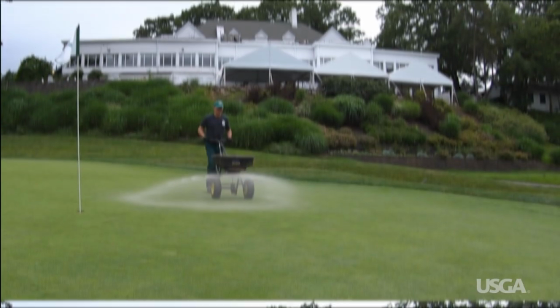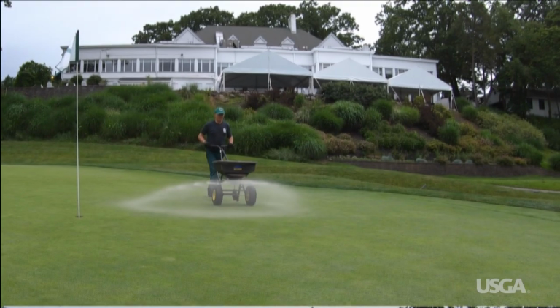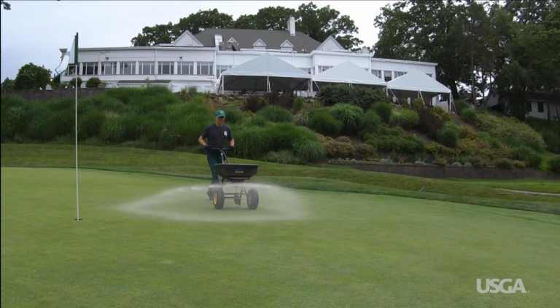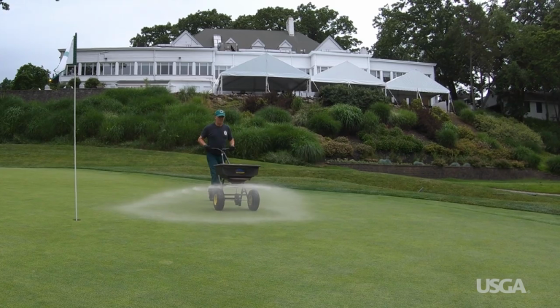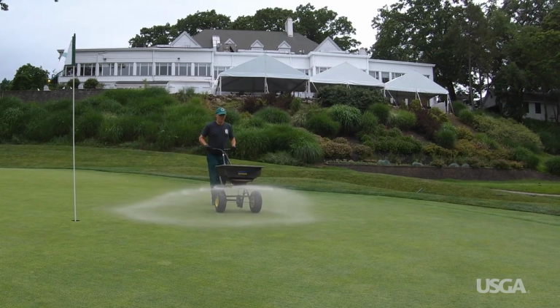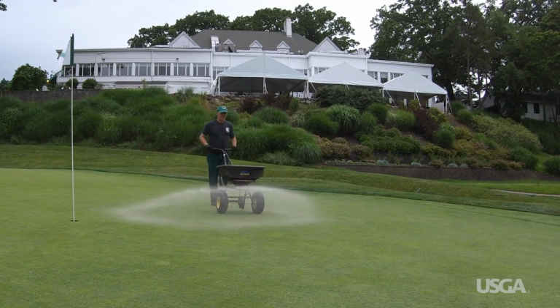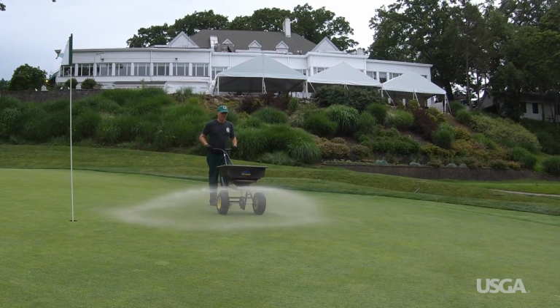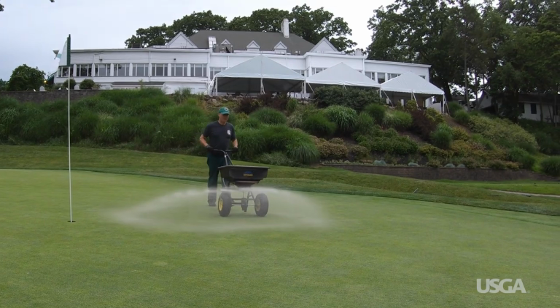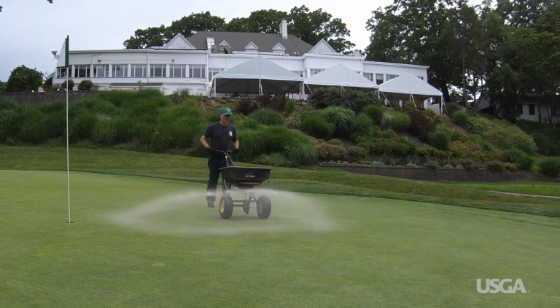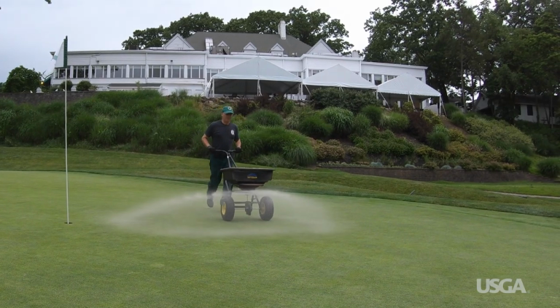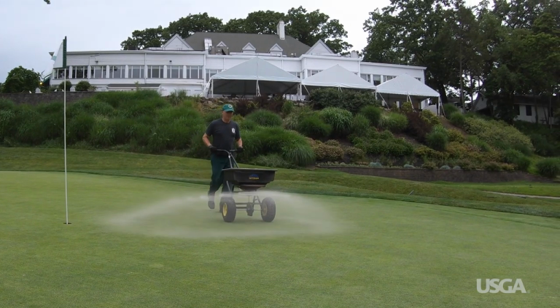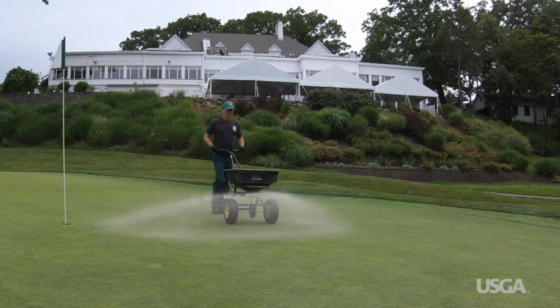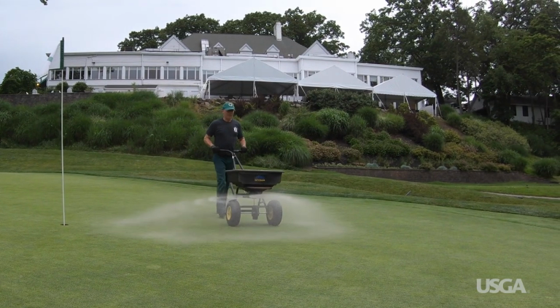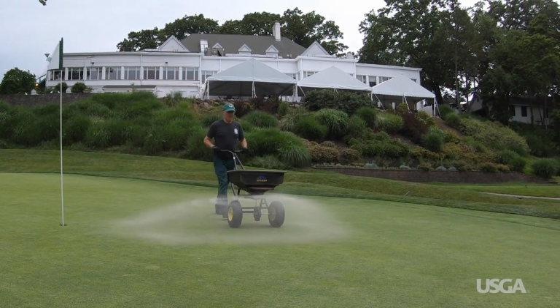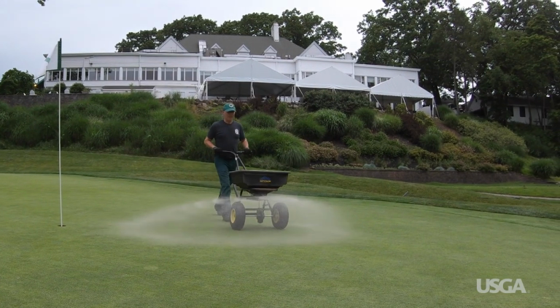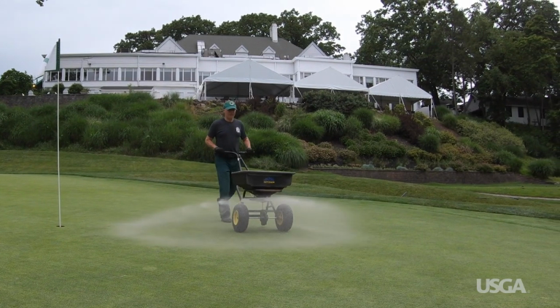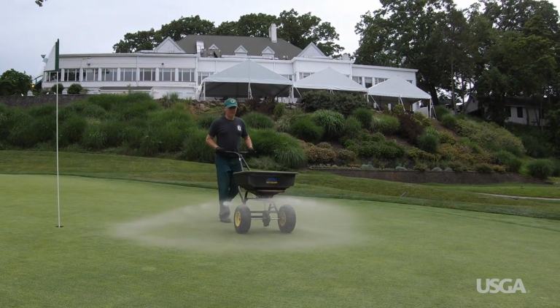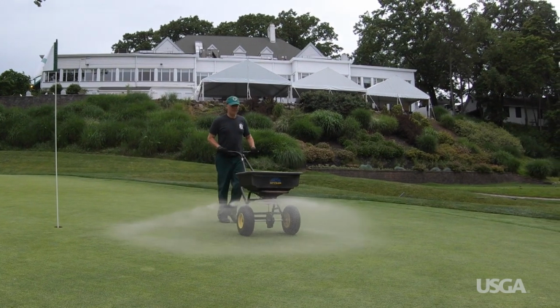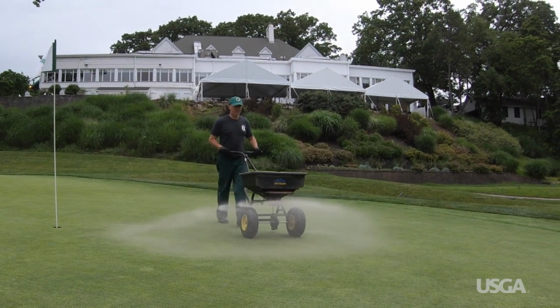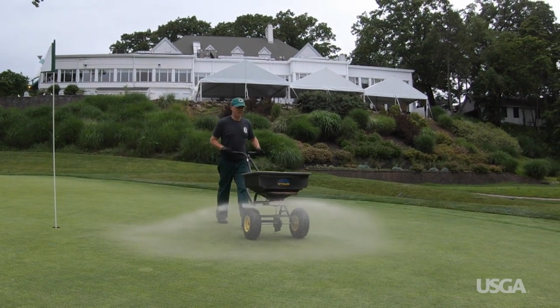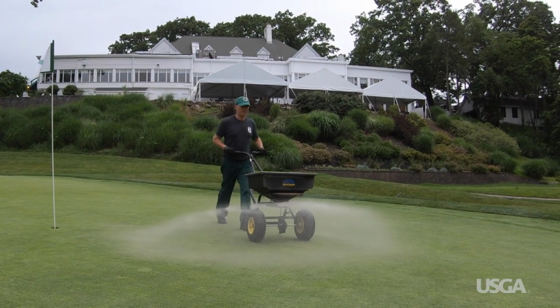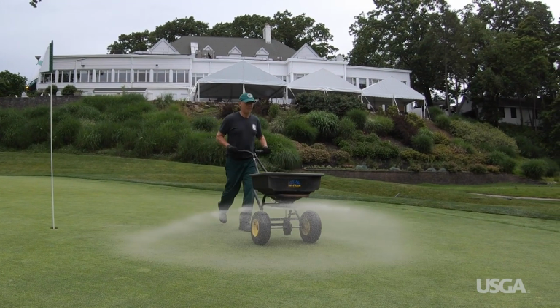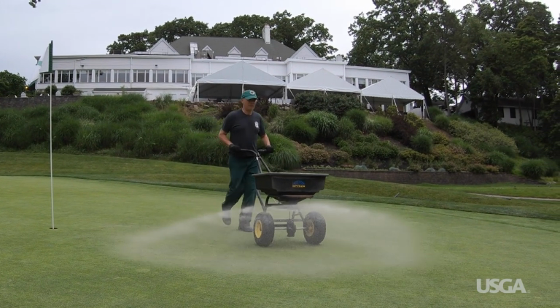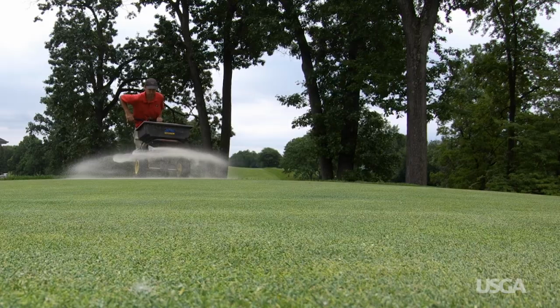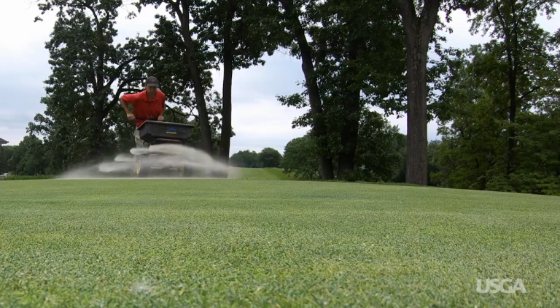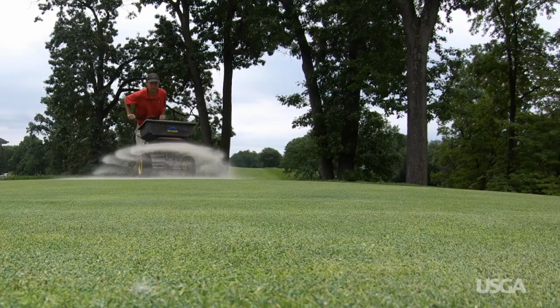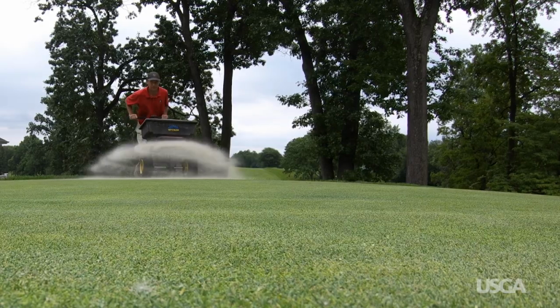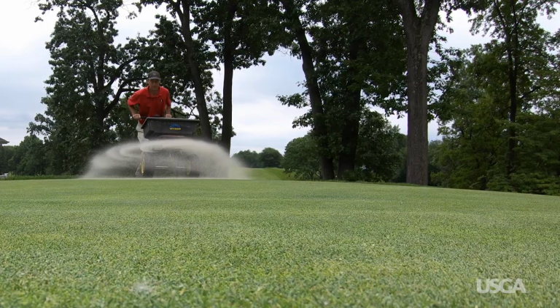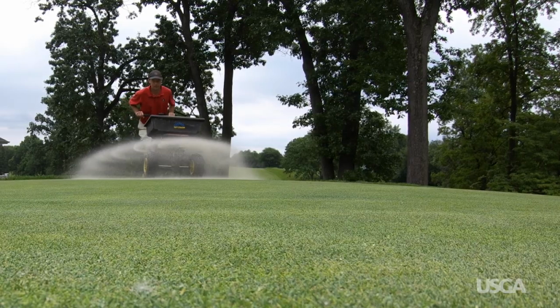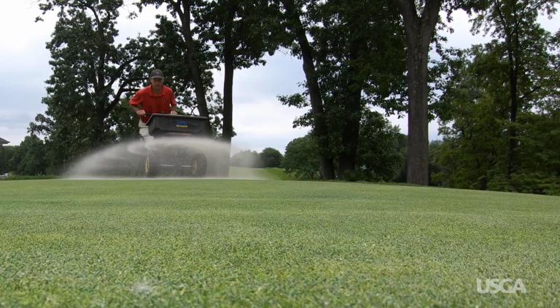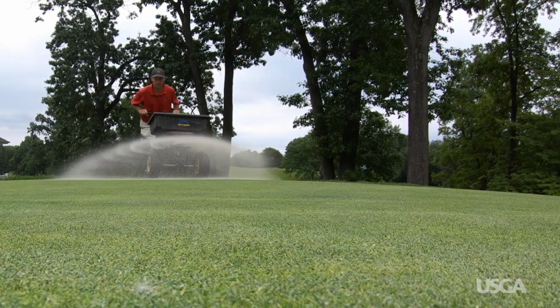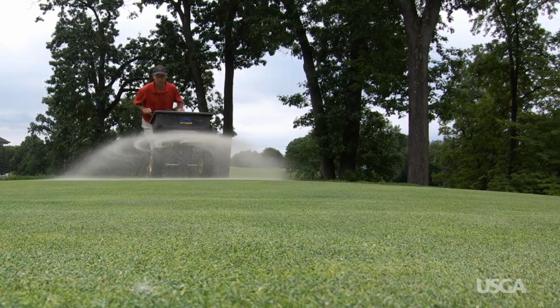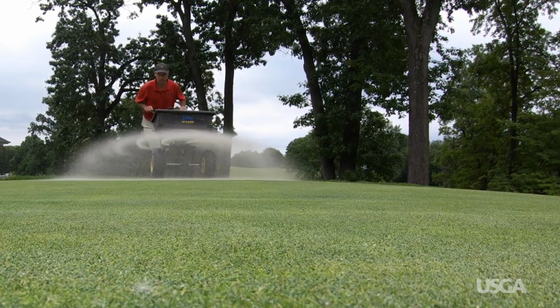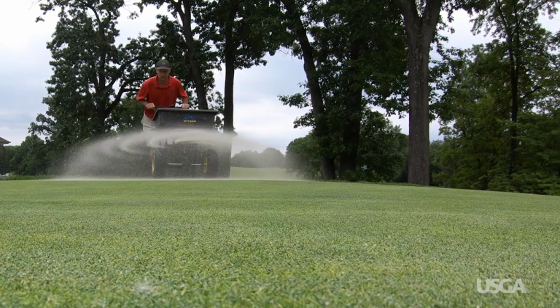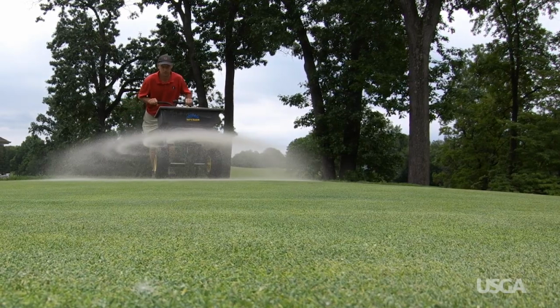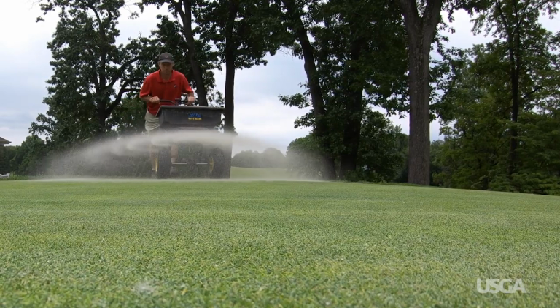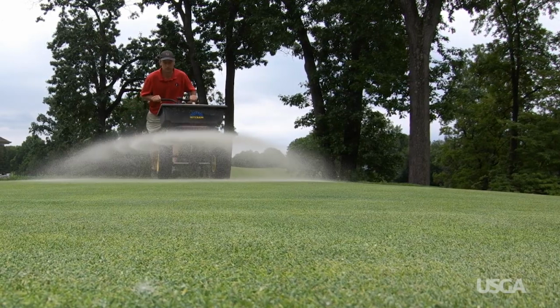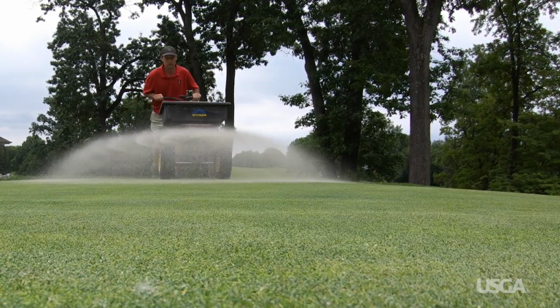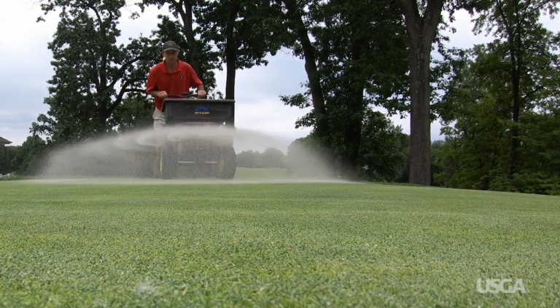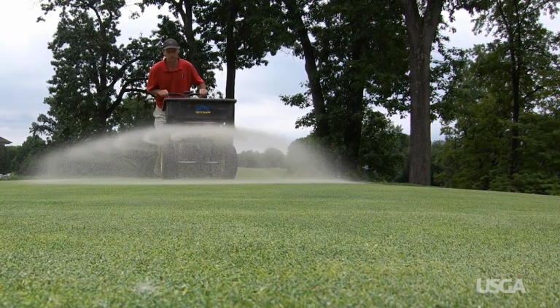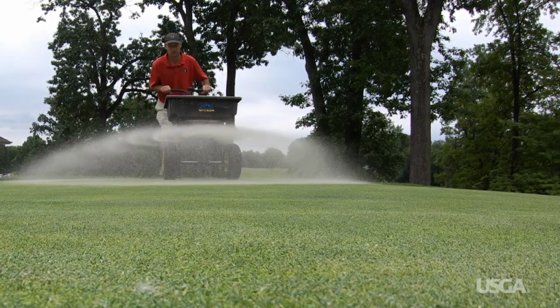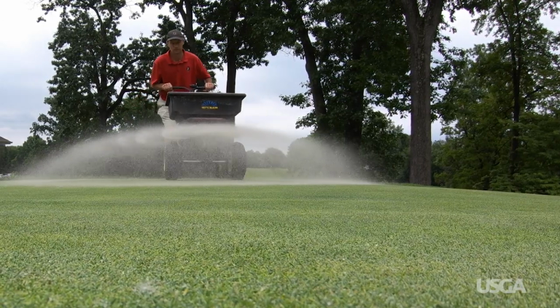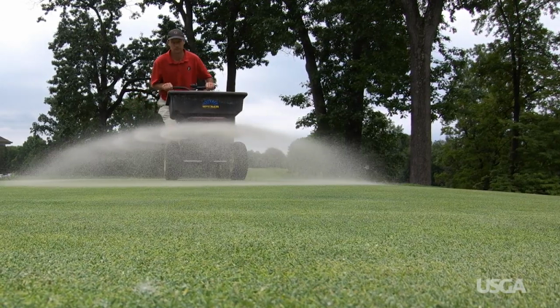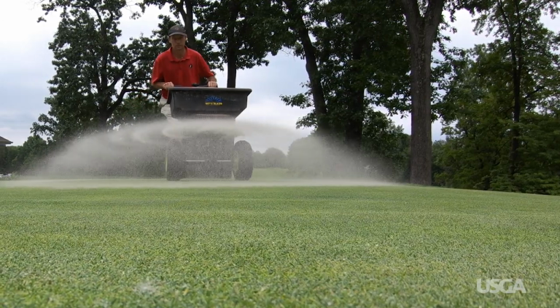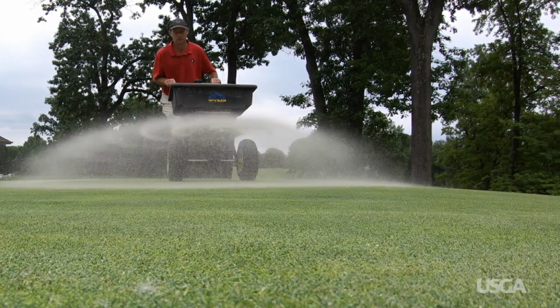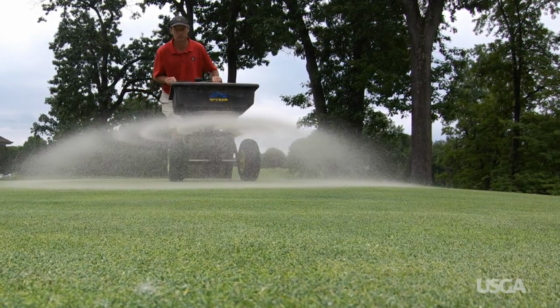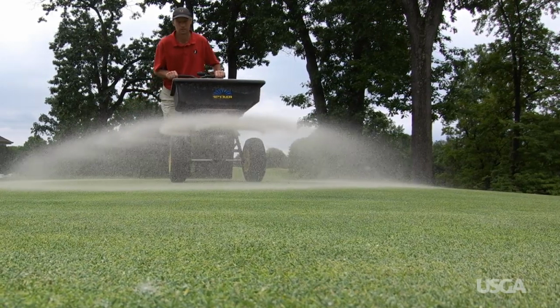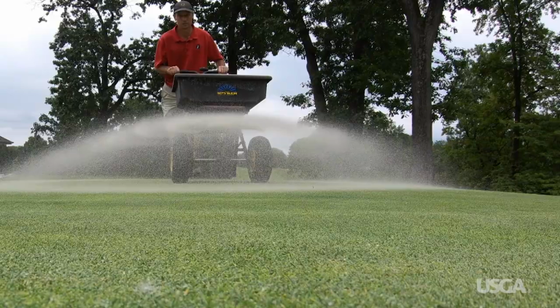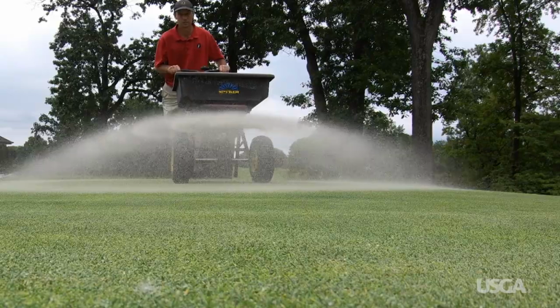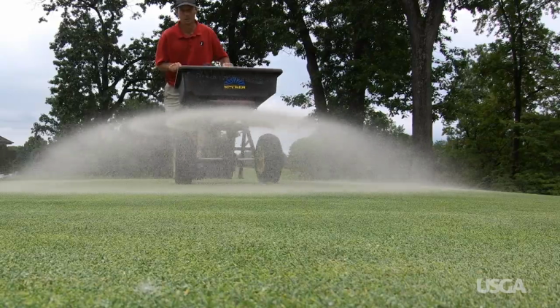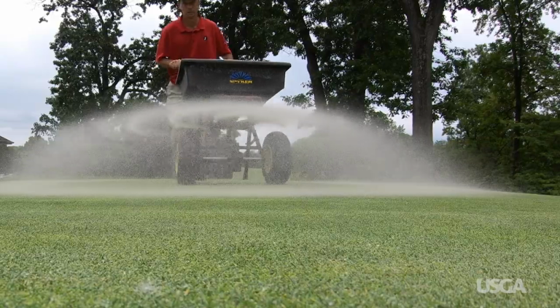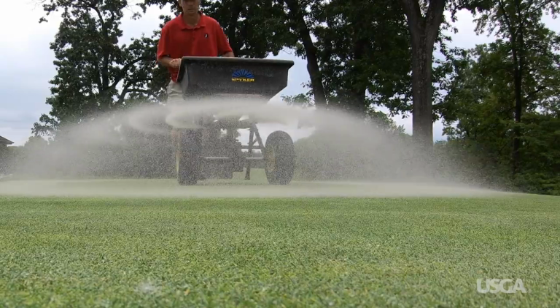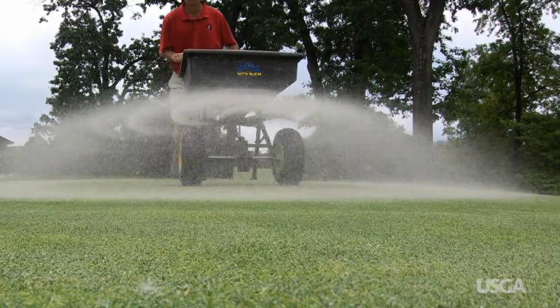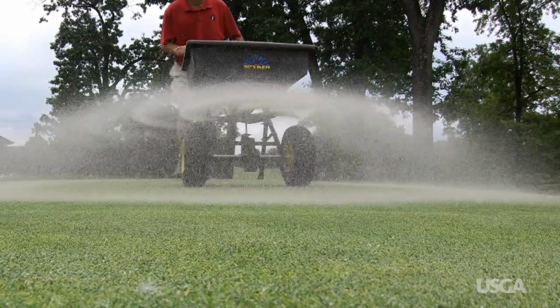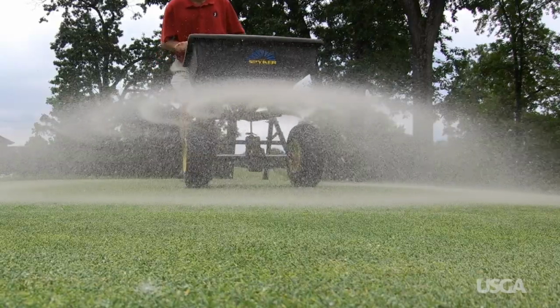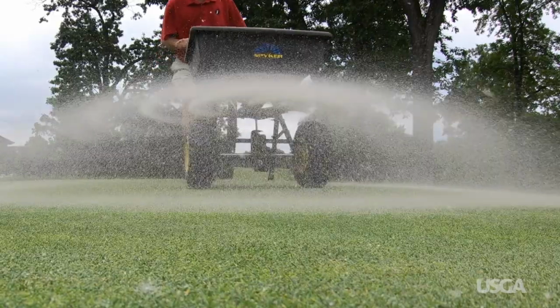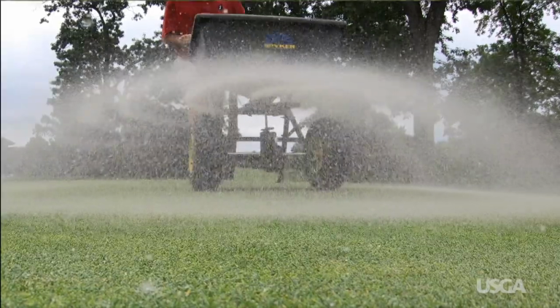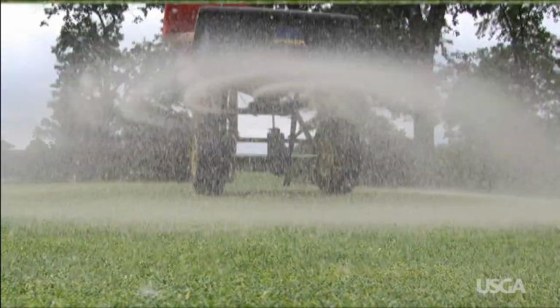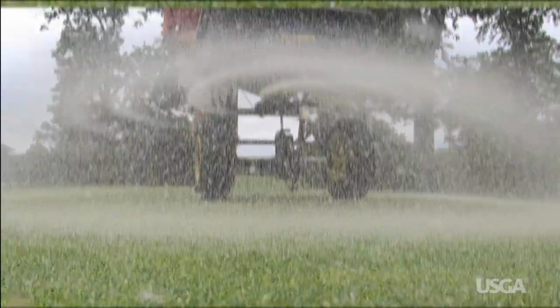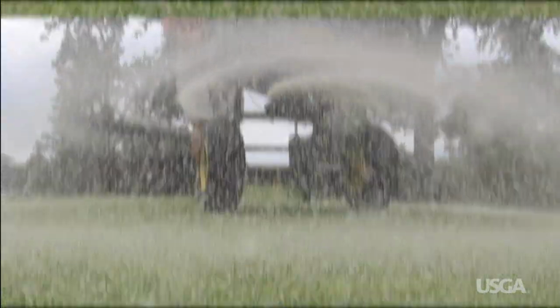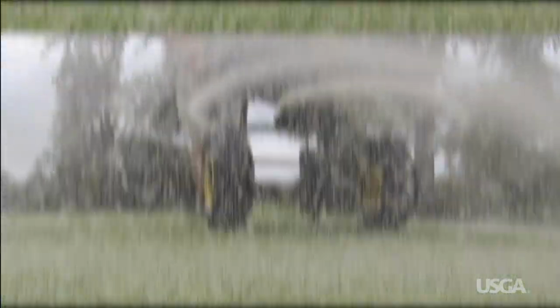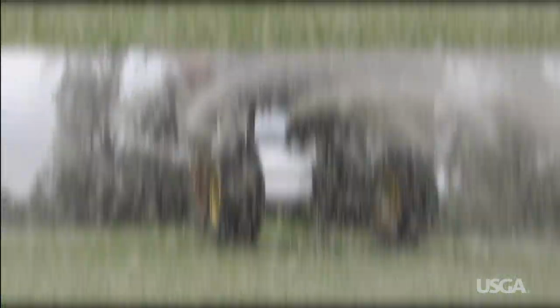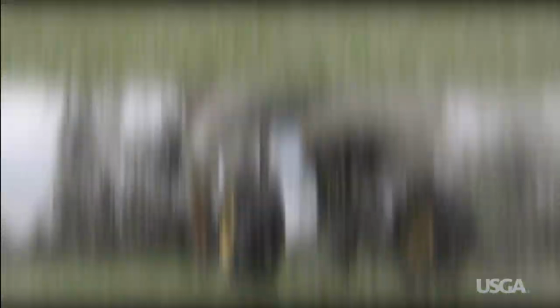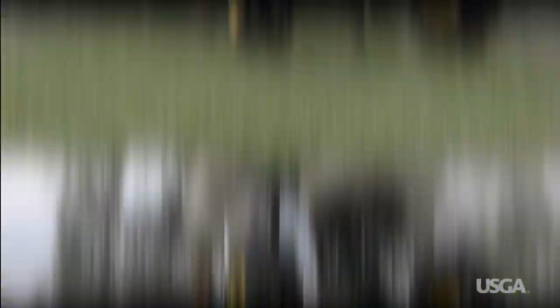Top-dressing is the process of applying sand to promote firm, smooth, and healthy putting greens. But how does sand do all of this?